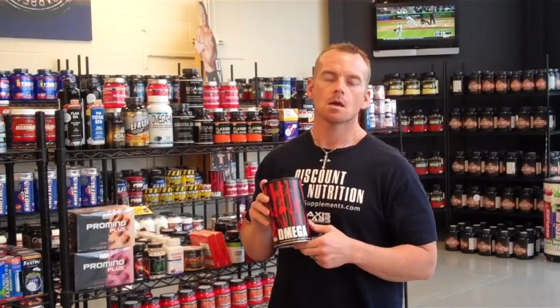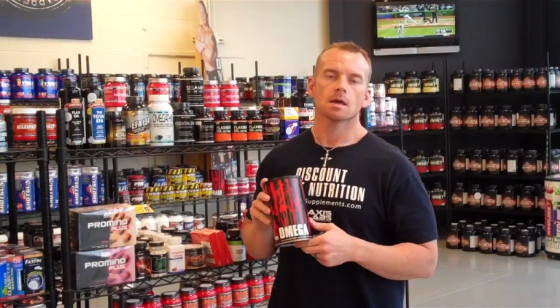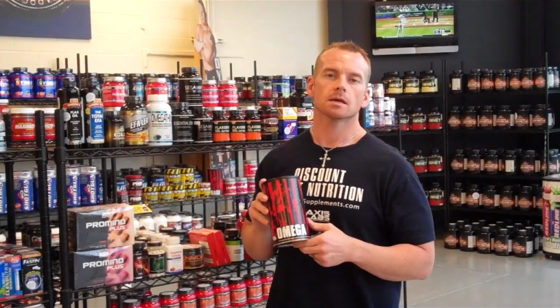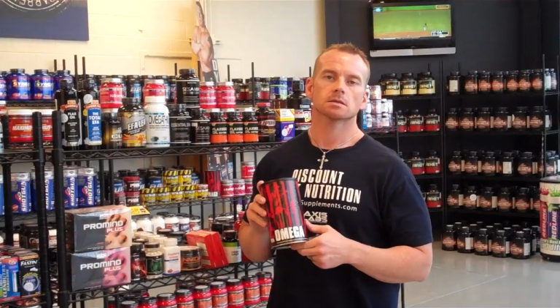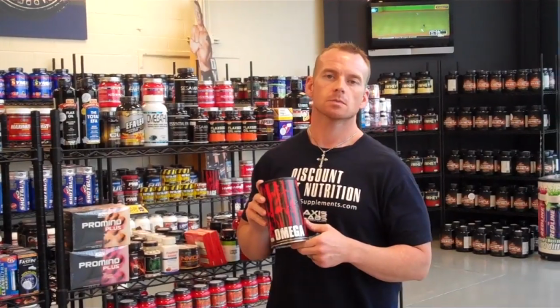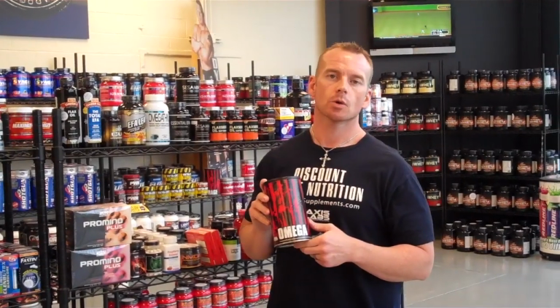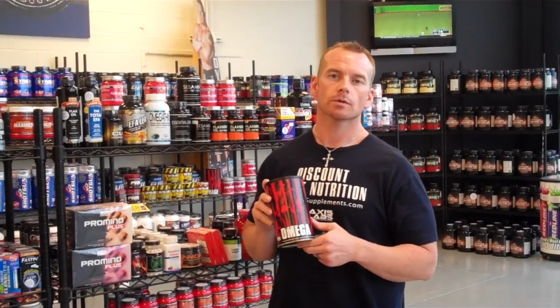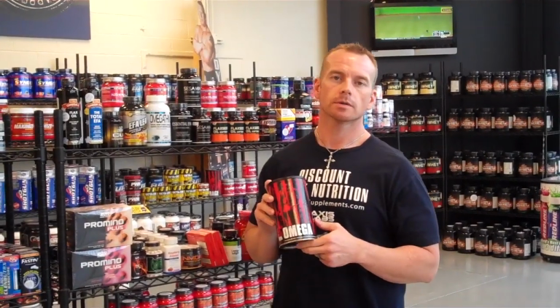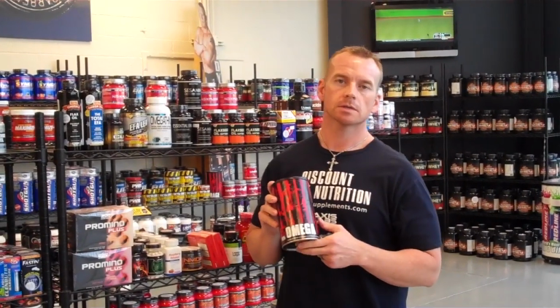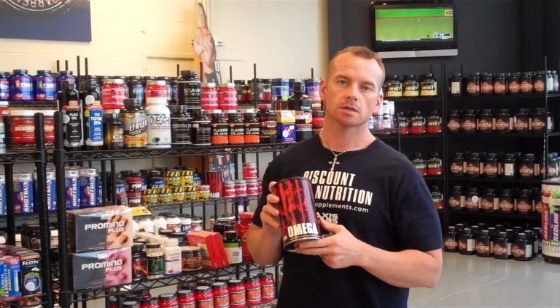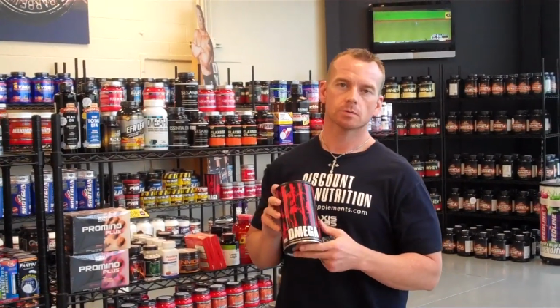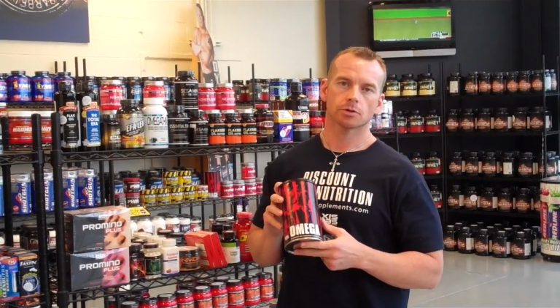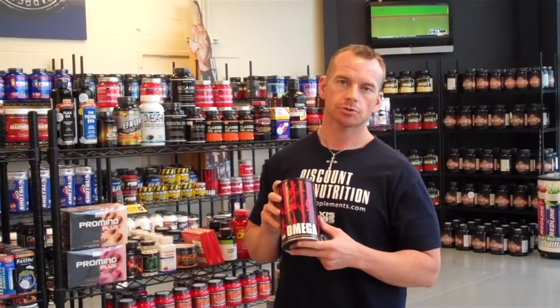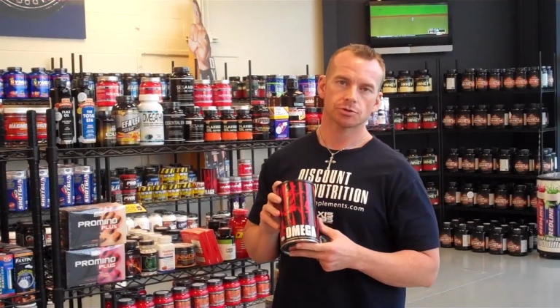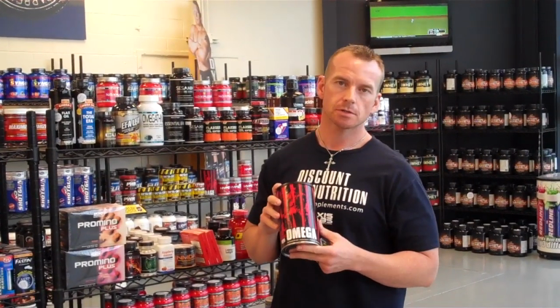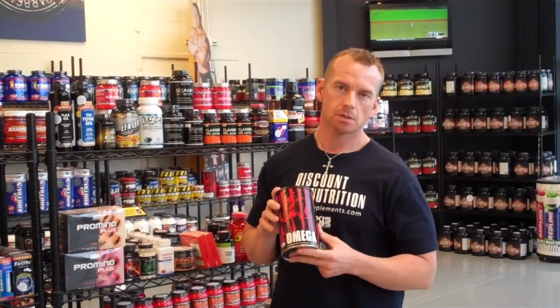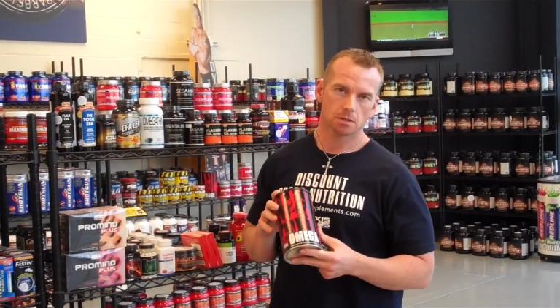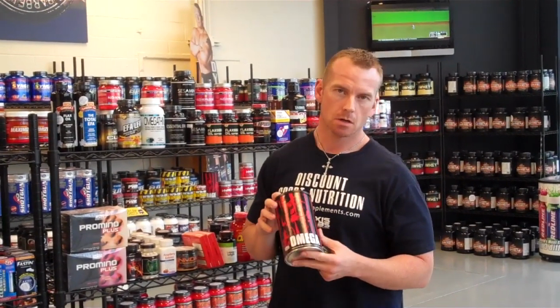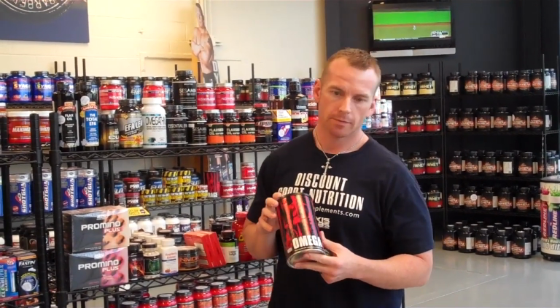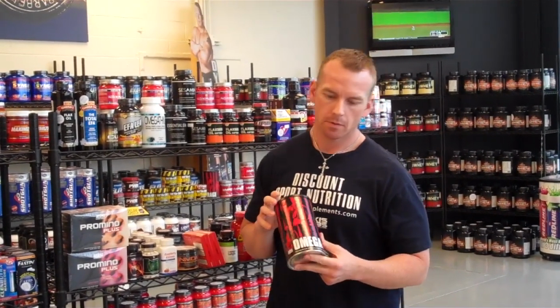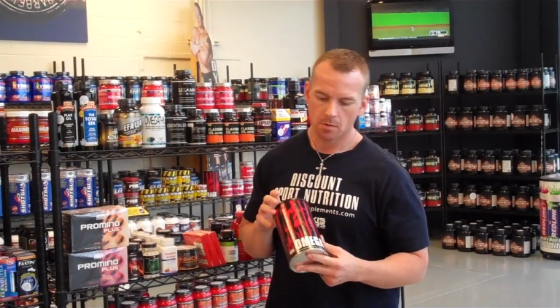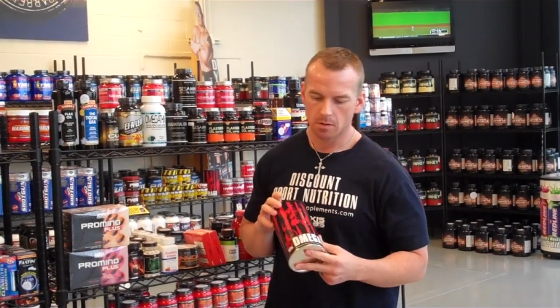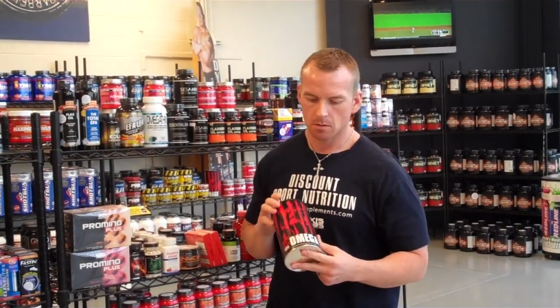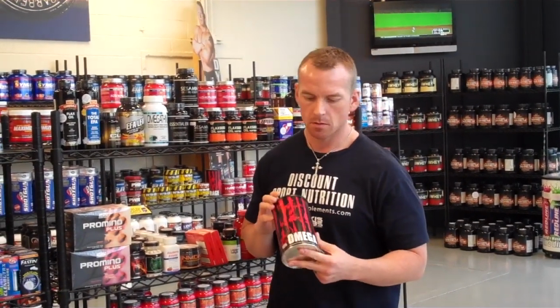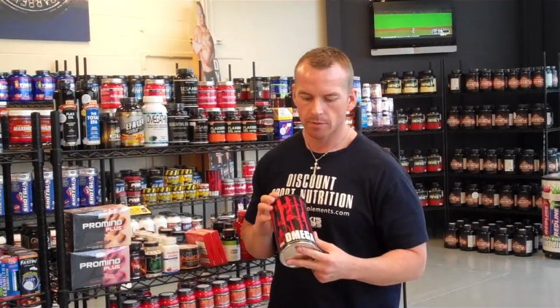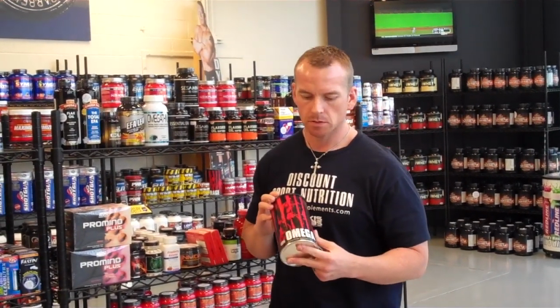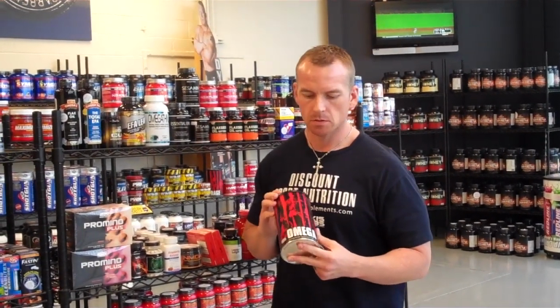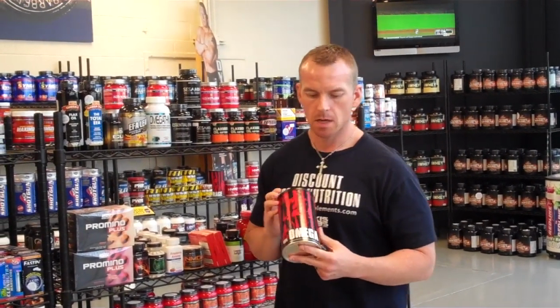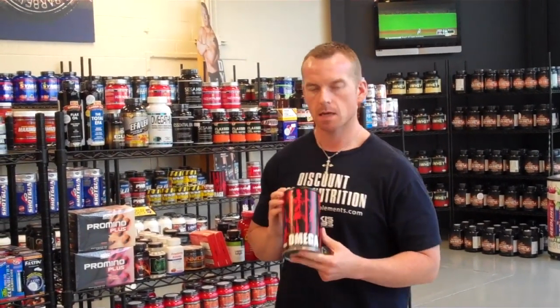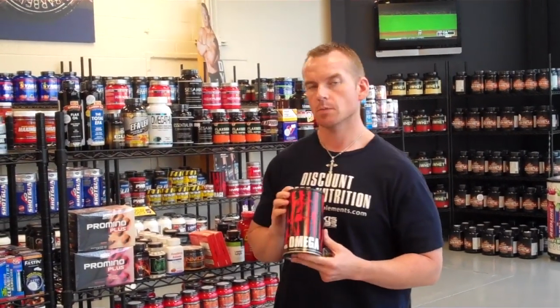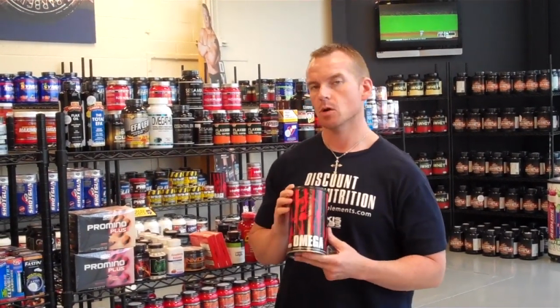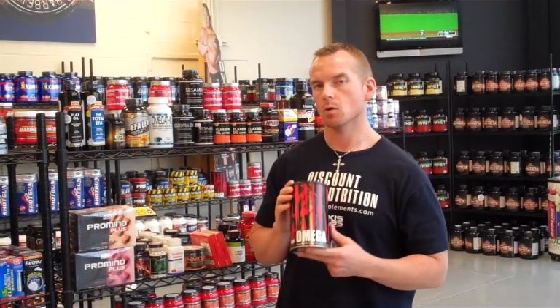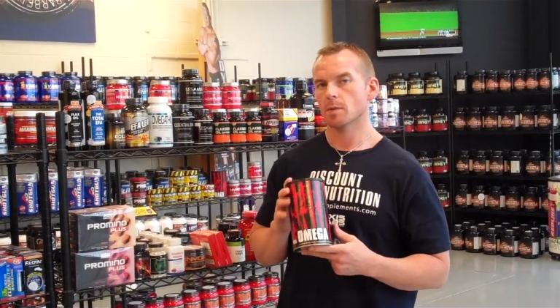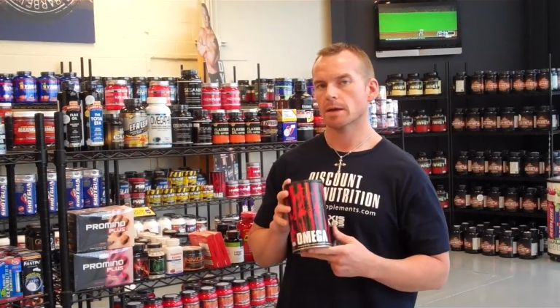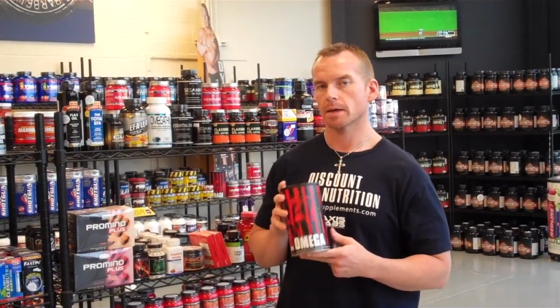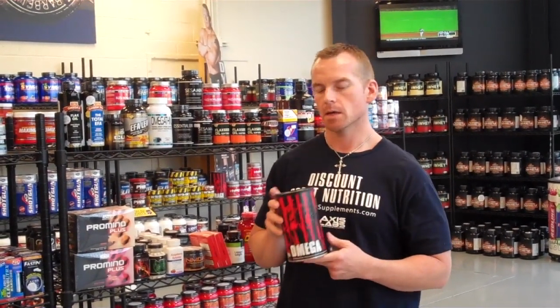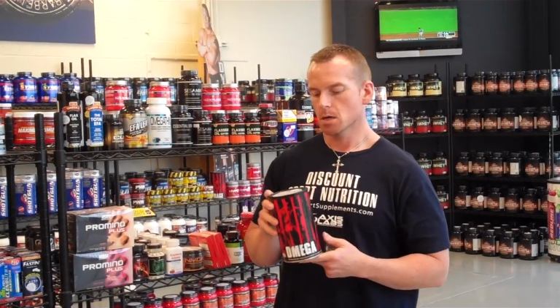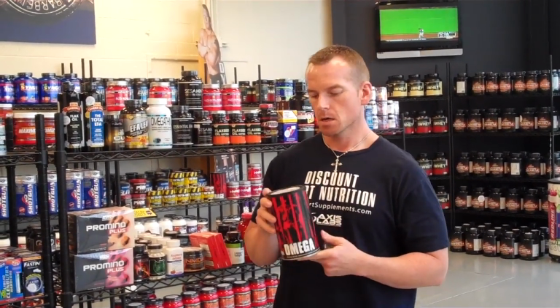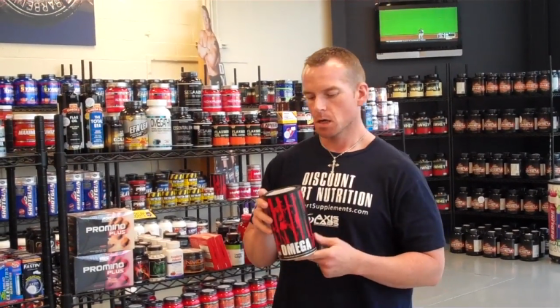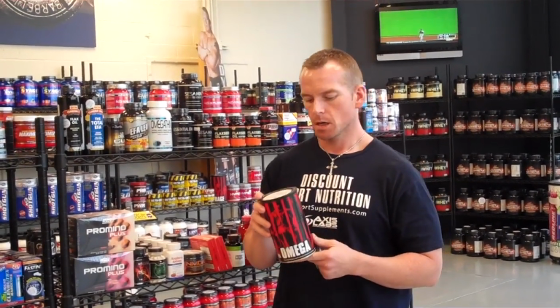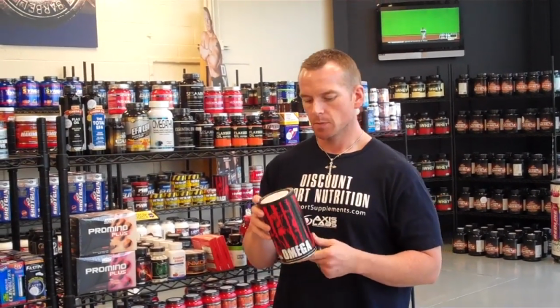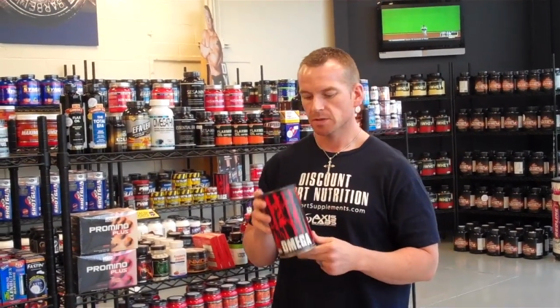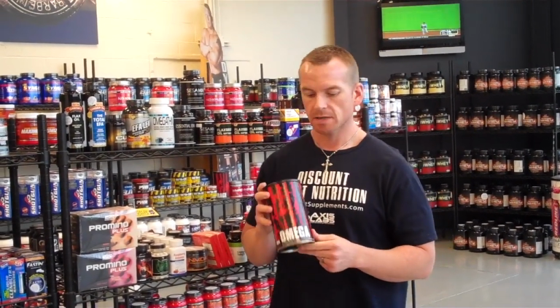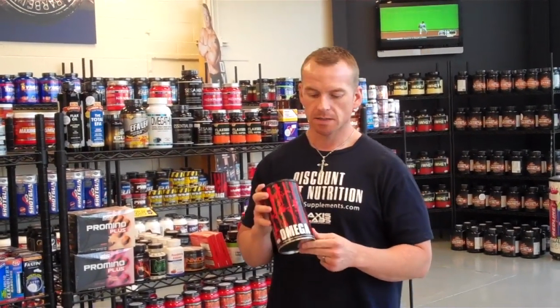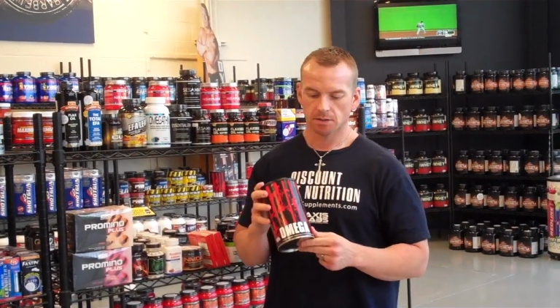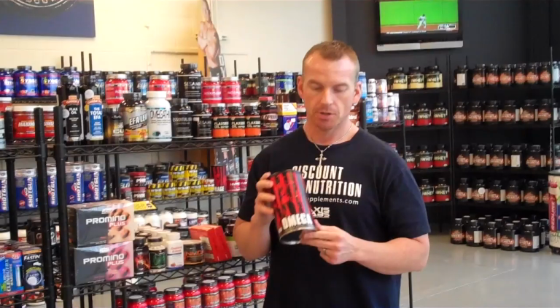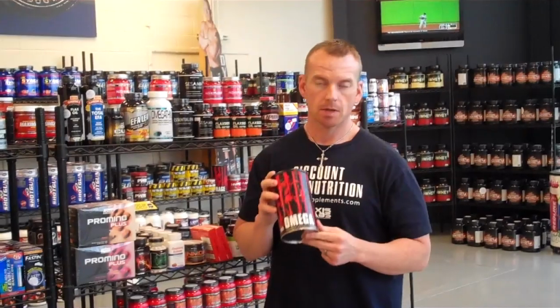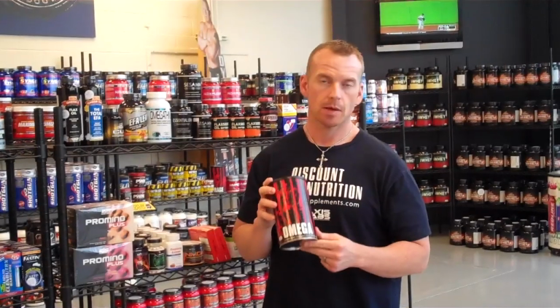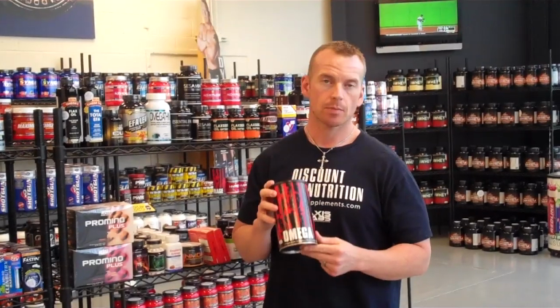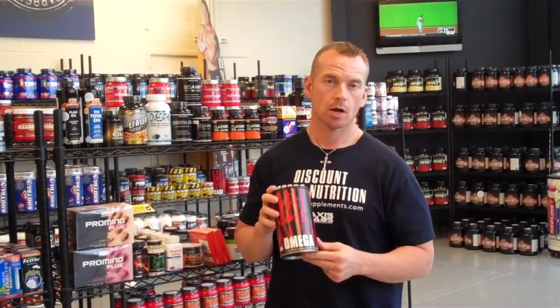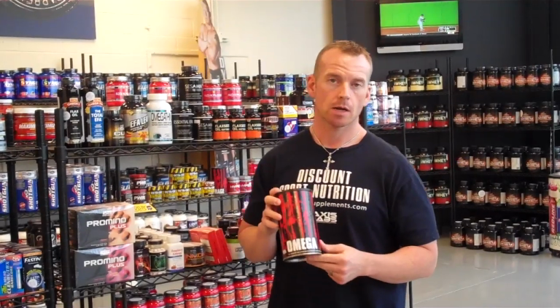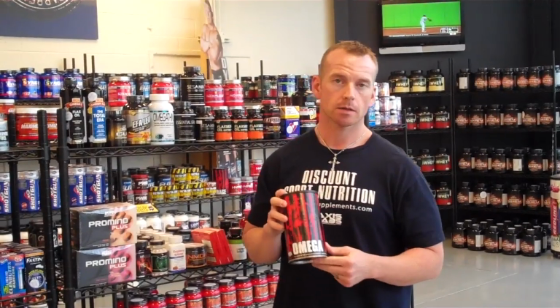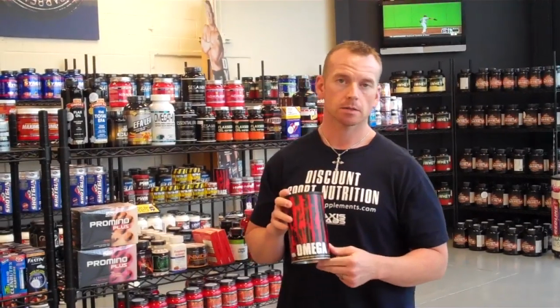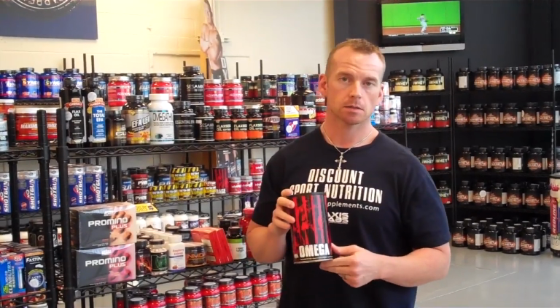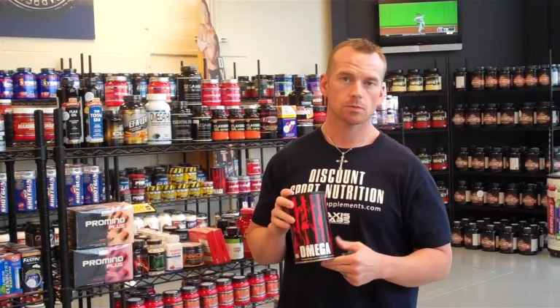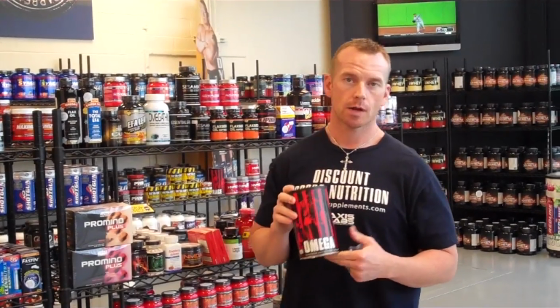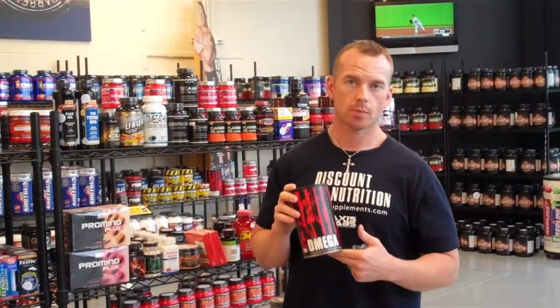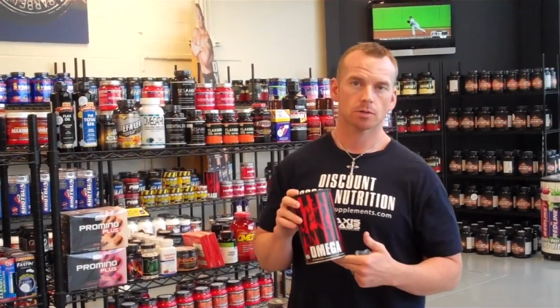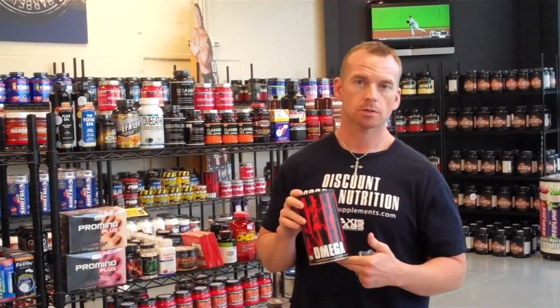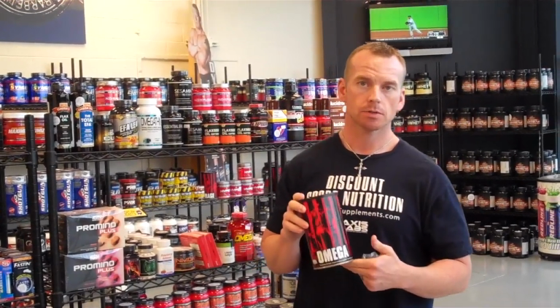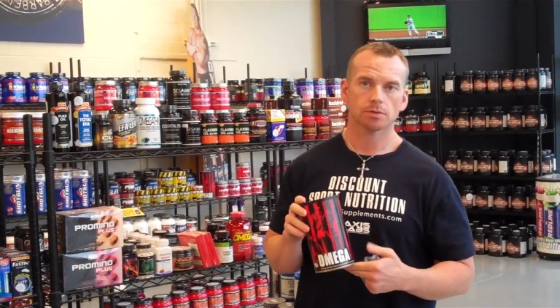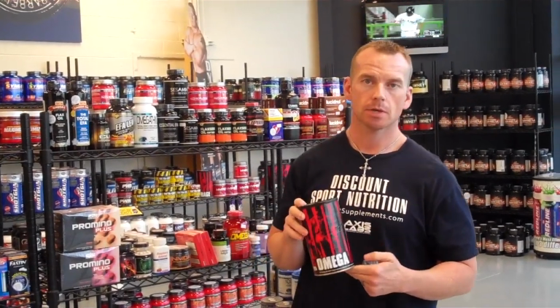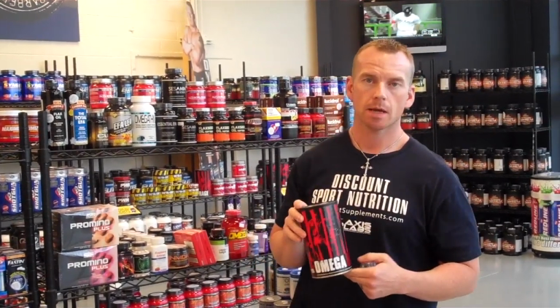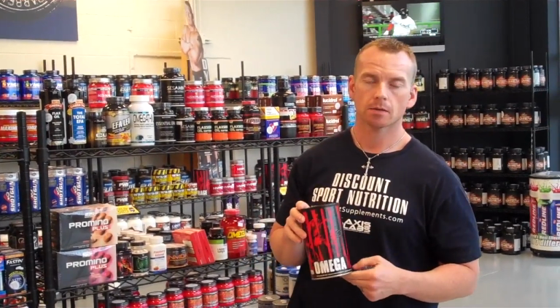Hey guys, it's Mark with Discounts for Nutrition. This is our review of the Universal Animal Omega. This is actually not a bad product — this is one I personally do take.